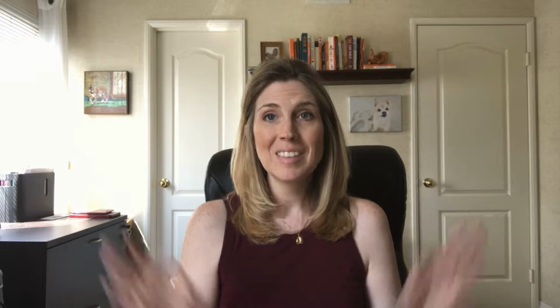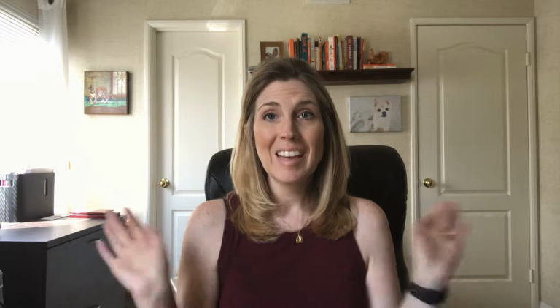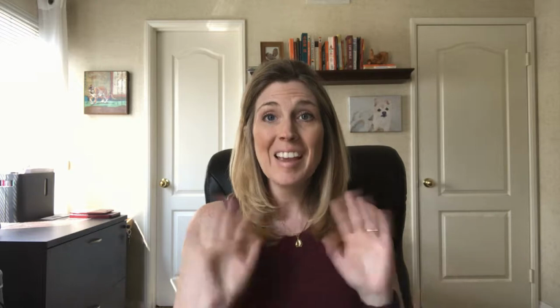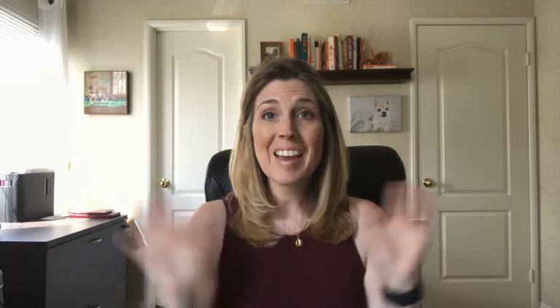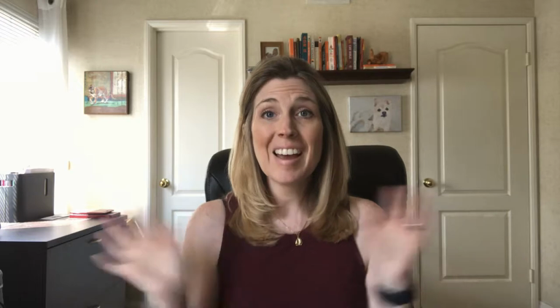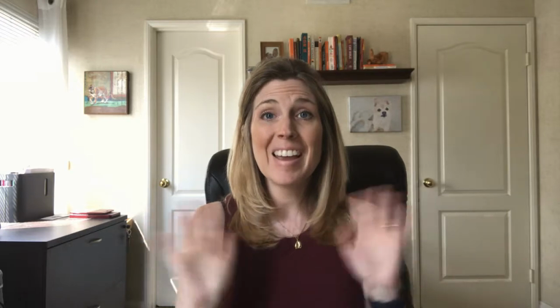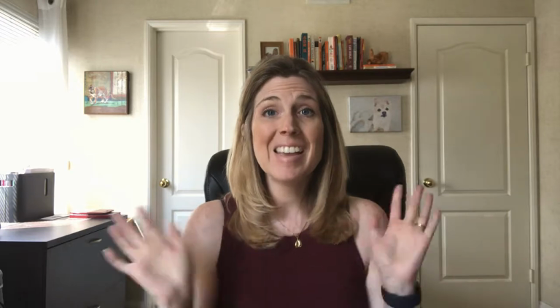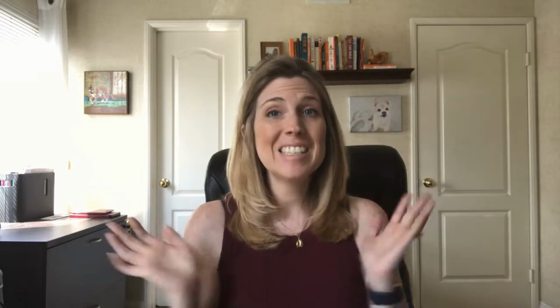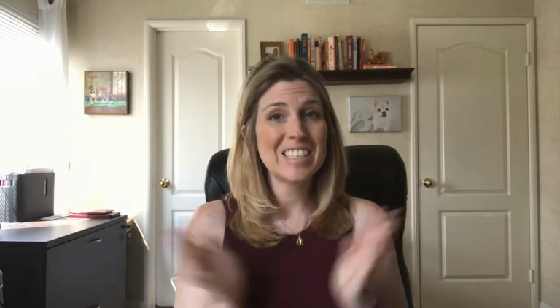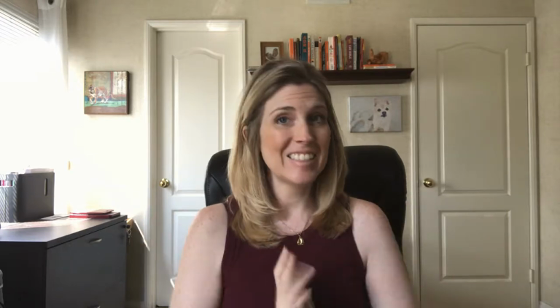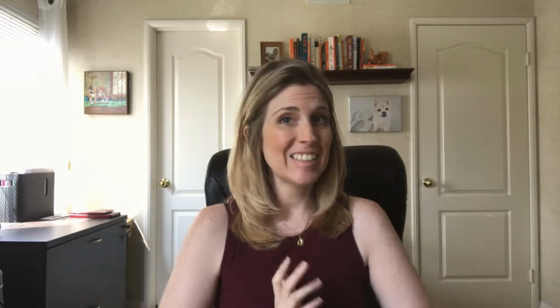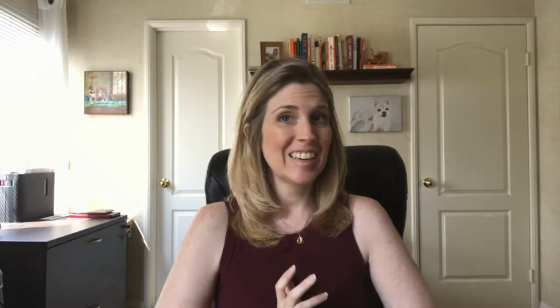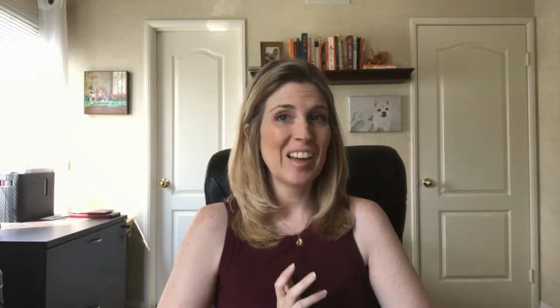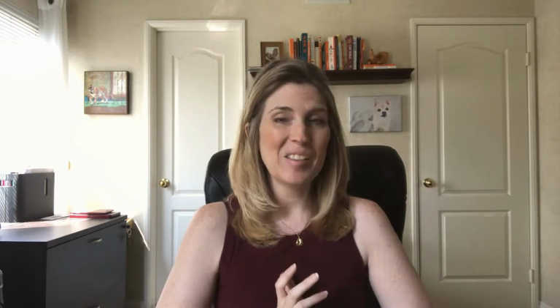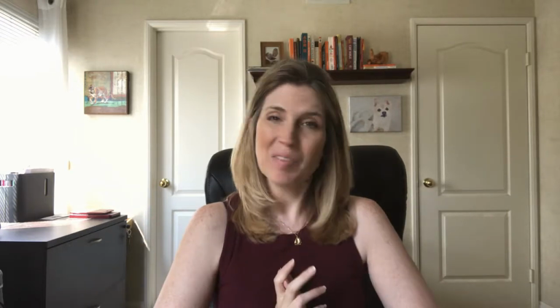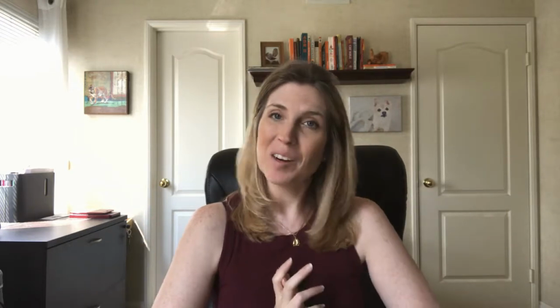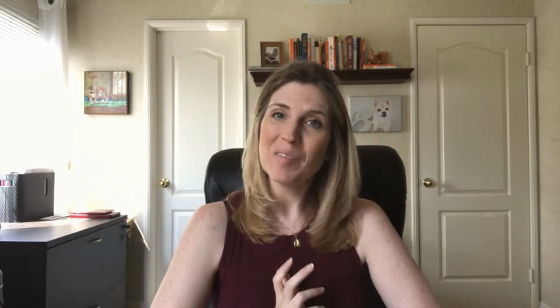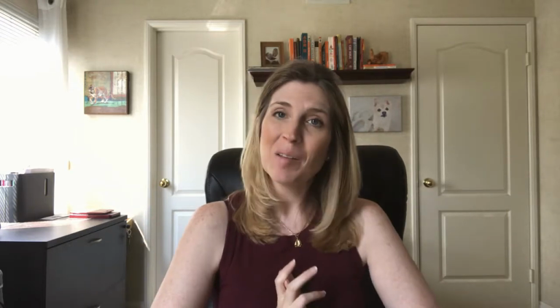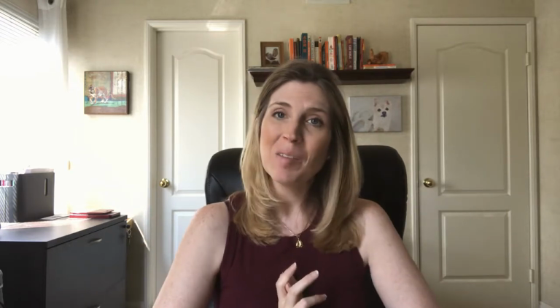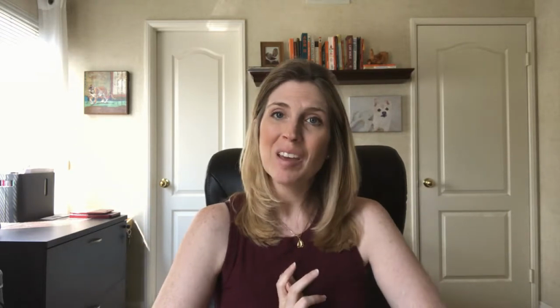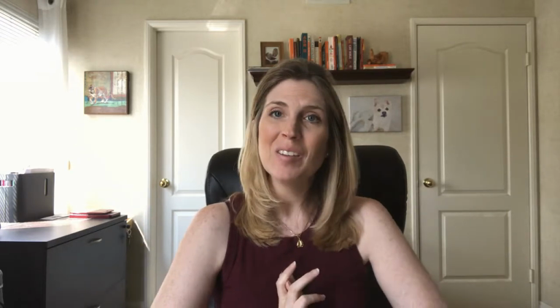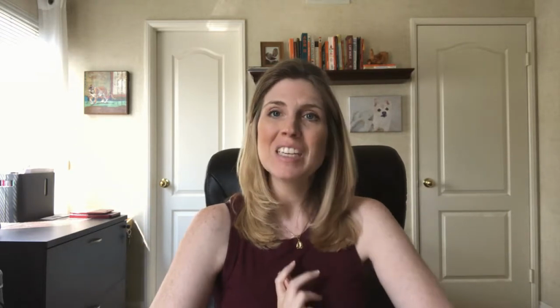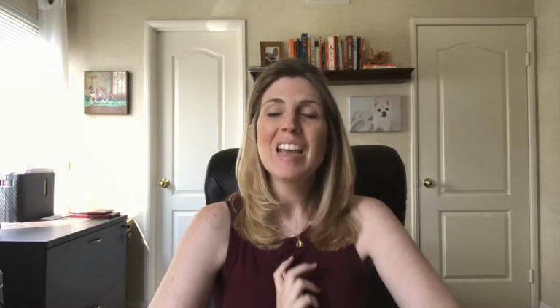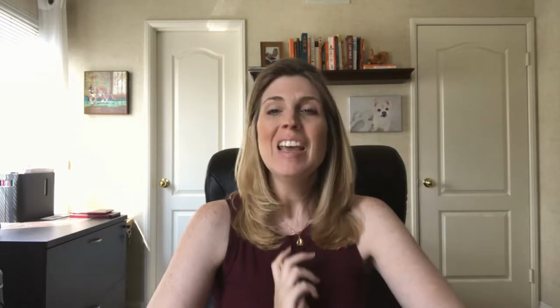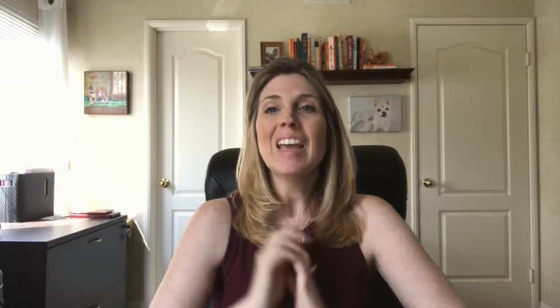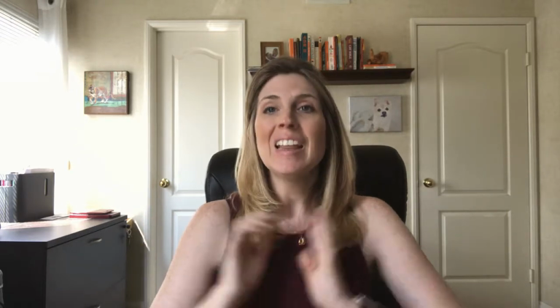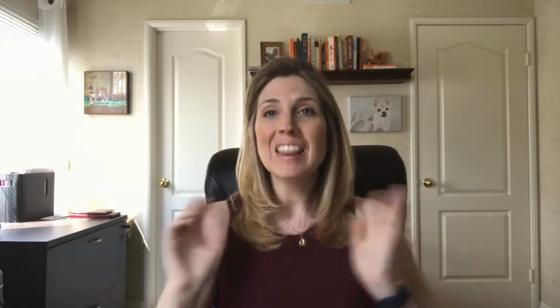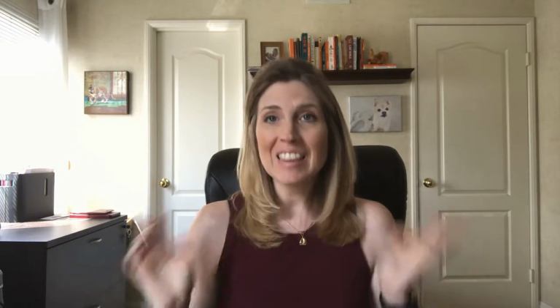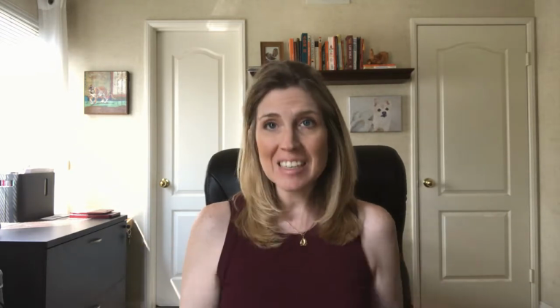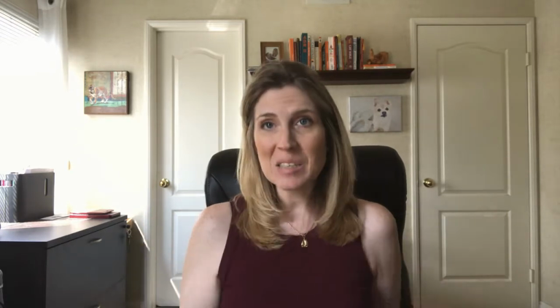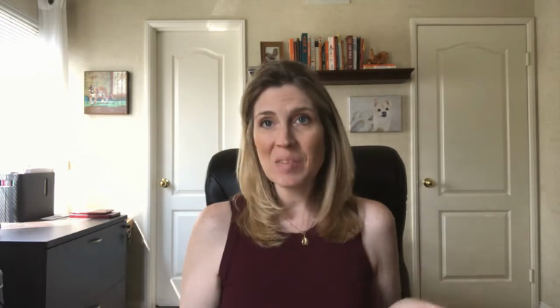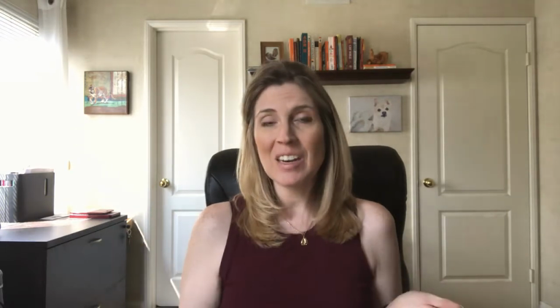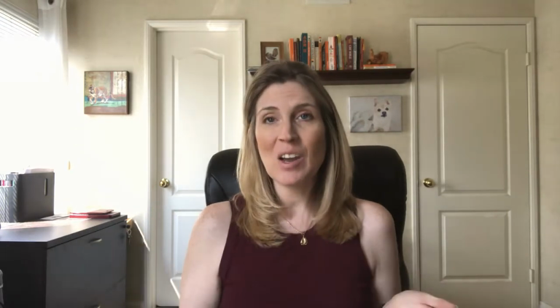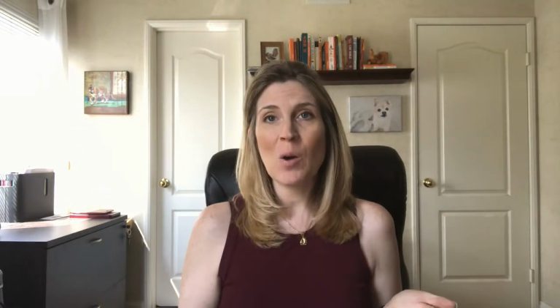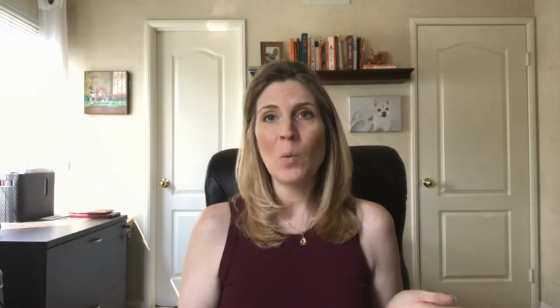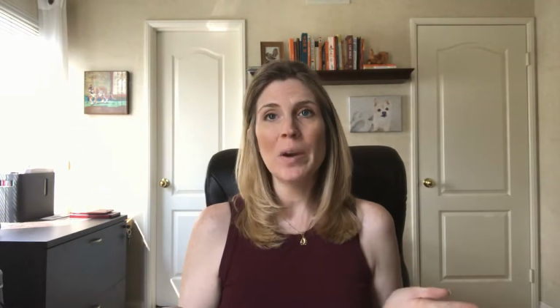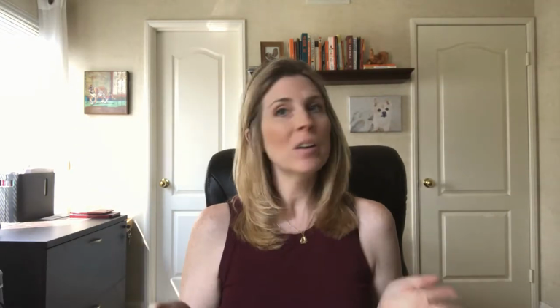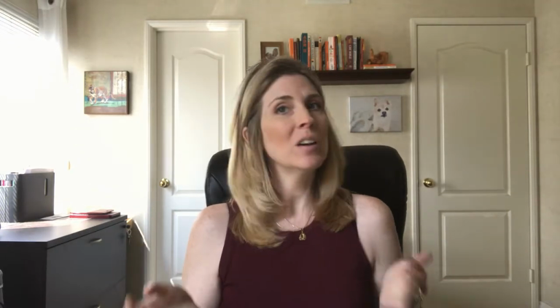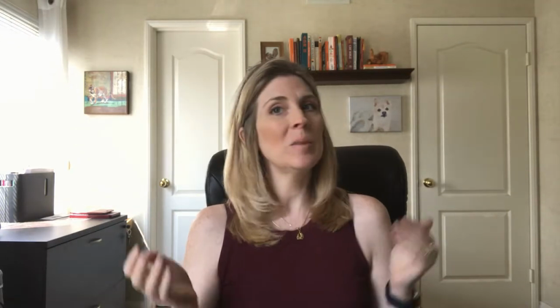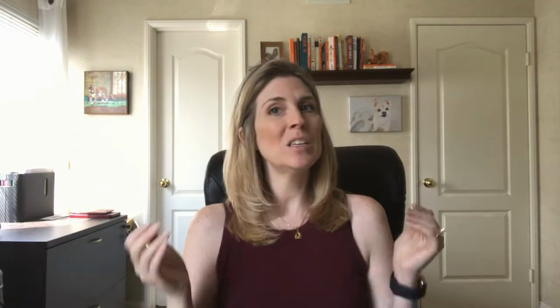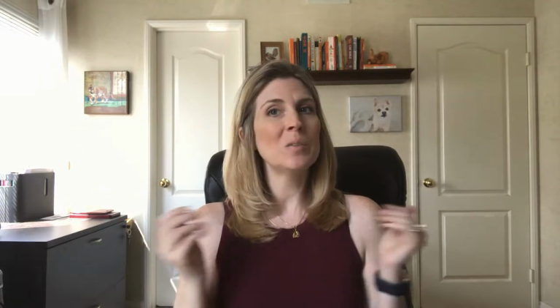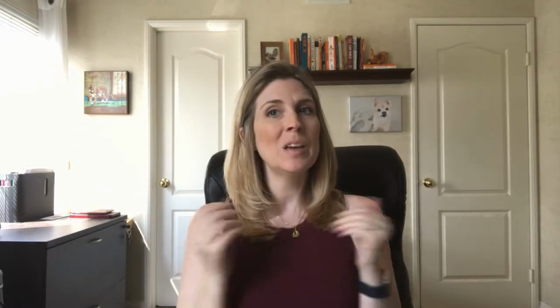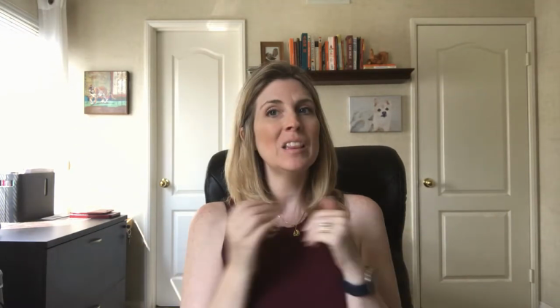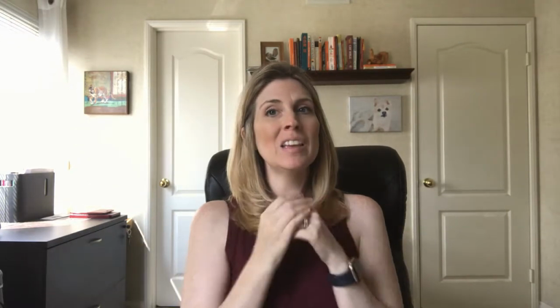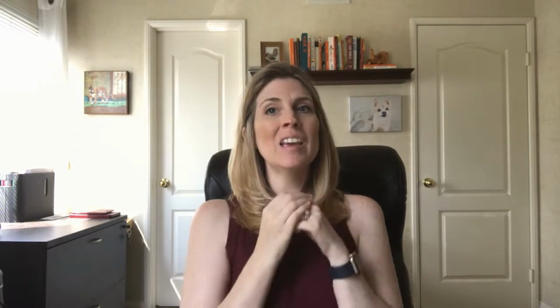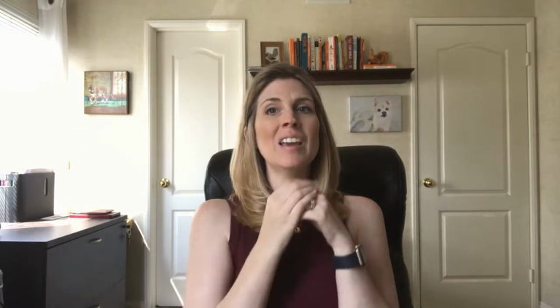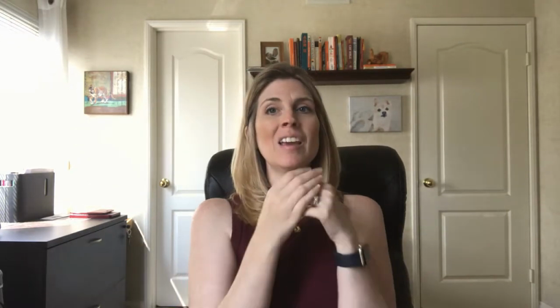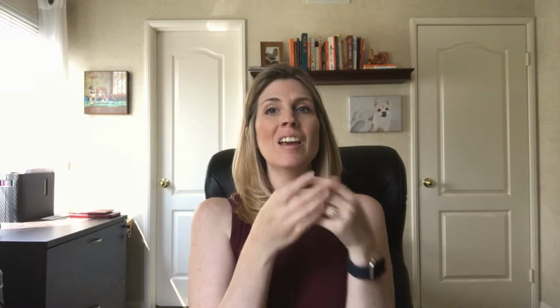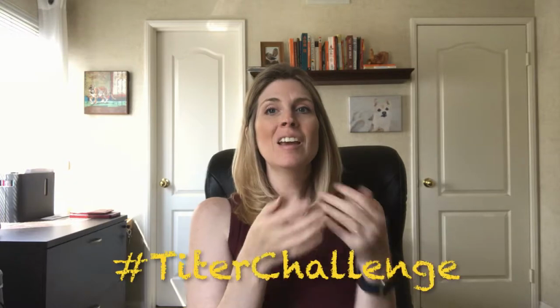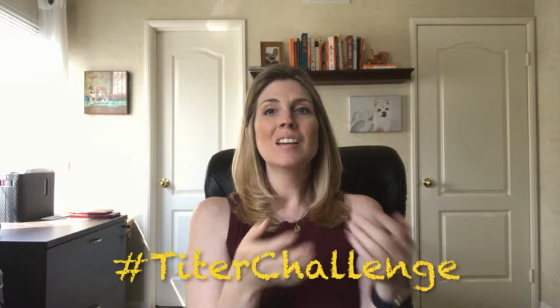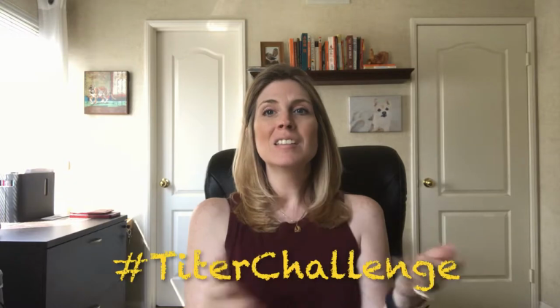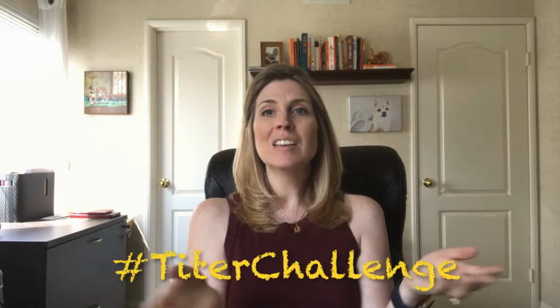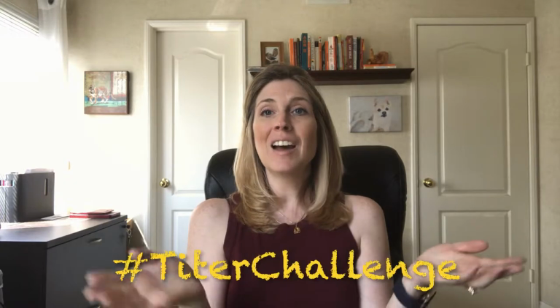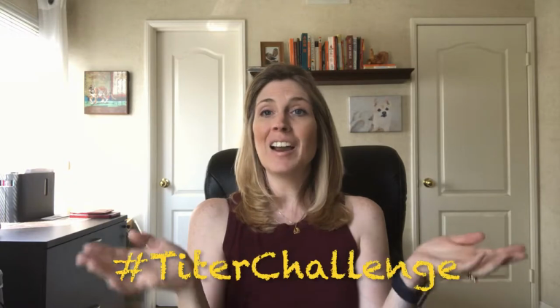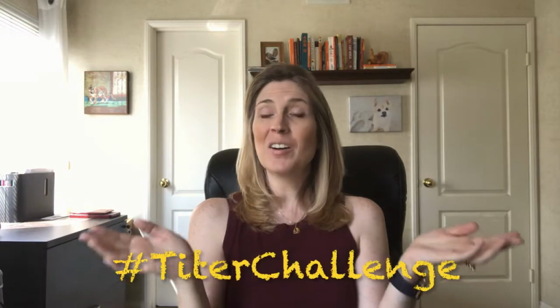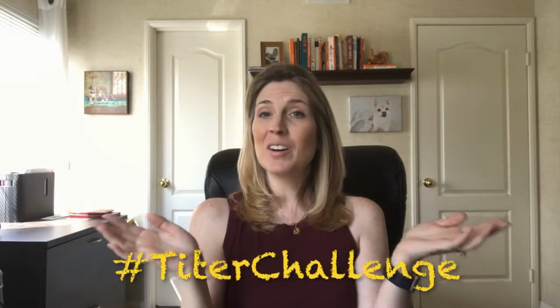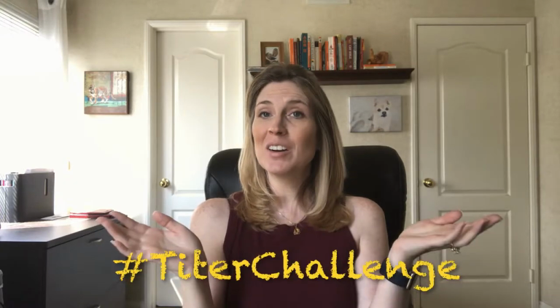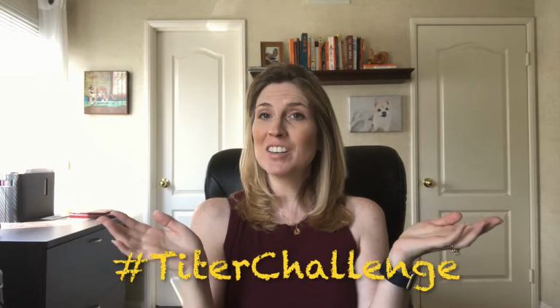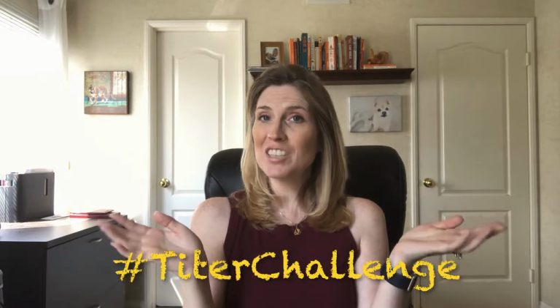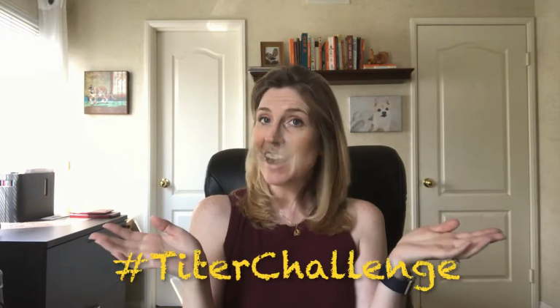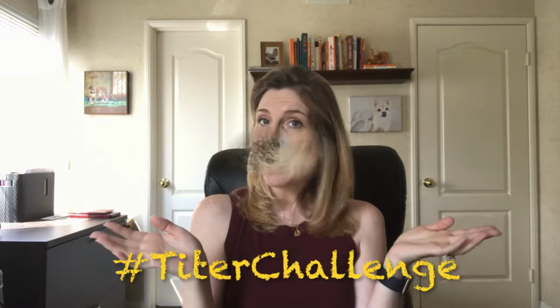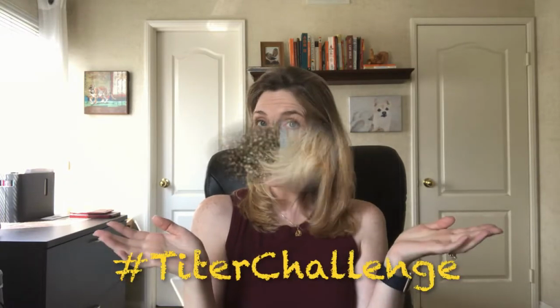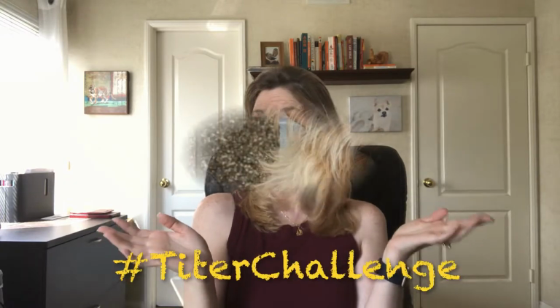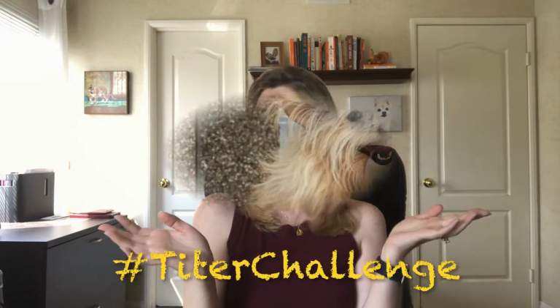Hey guys, Jessica, the furry family coach. In this video, we're going to be doing the titer challenge.